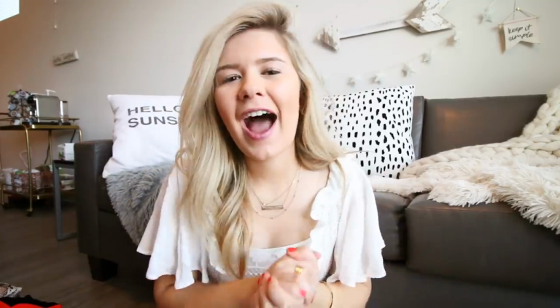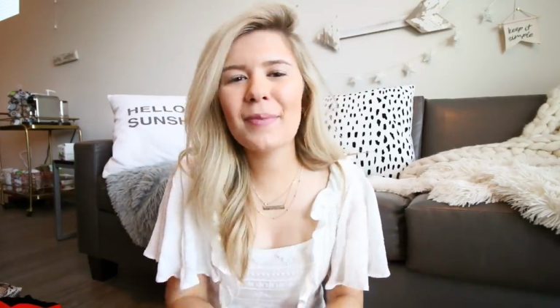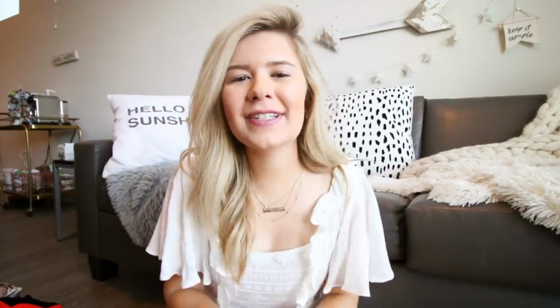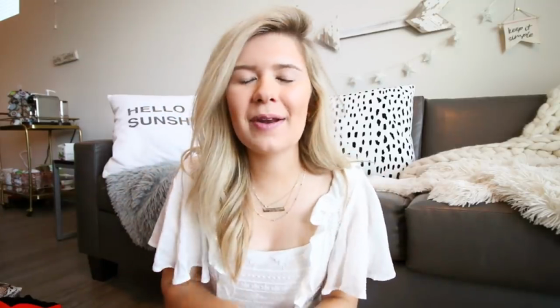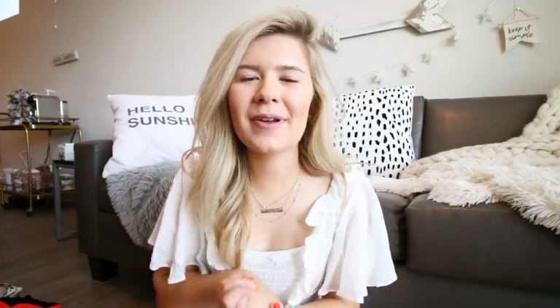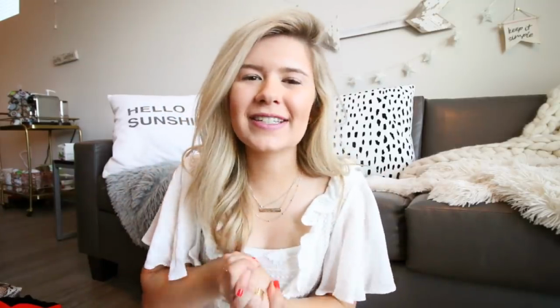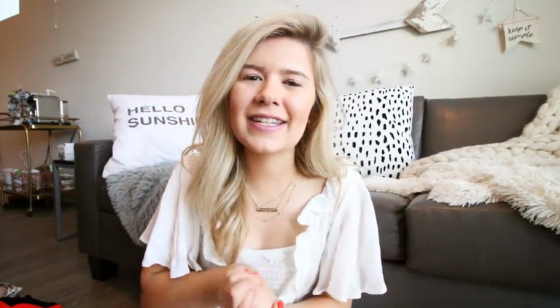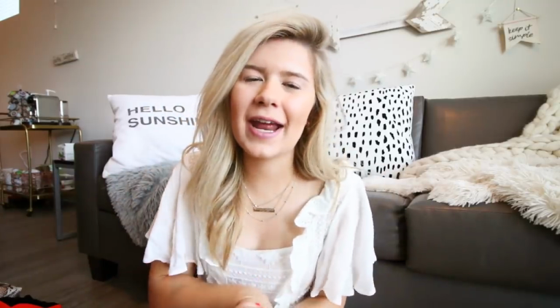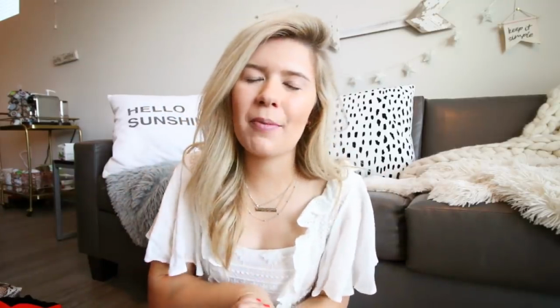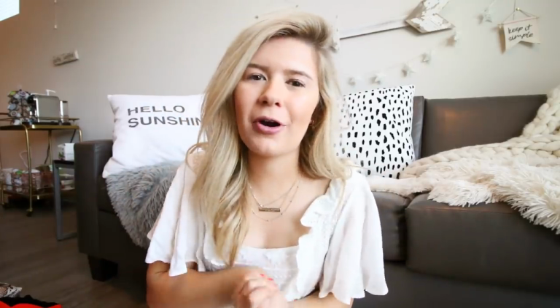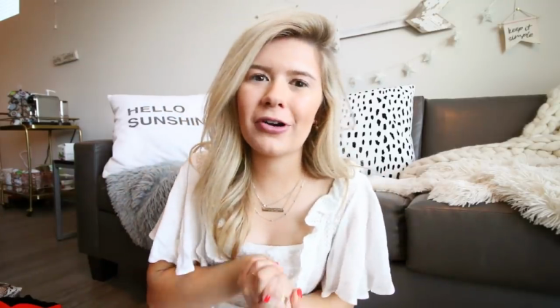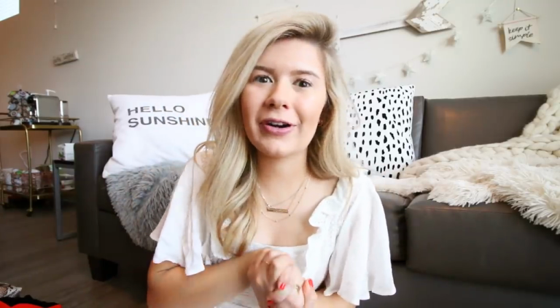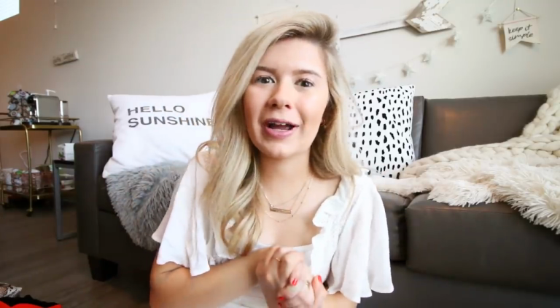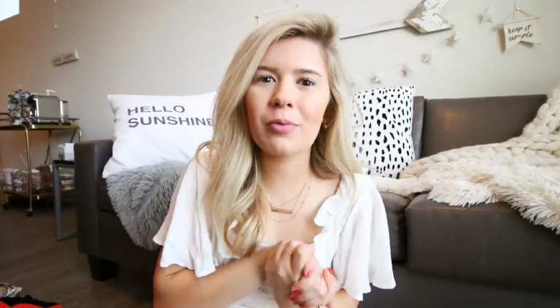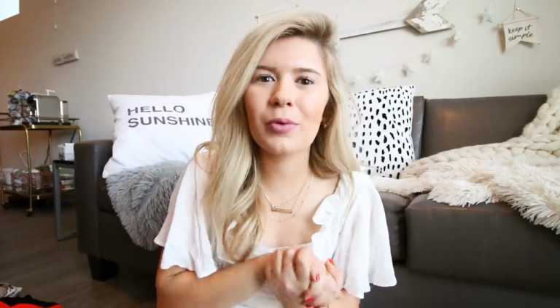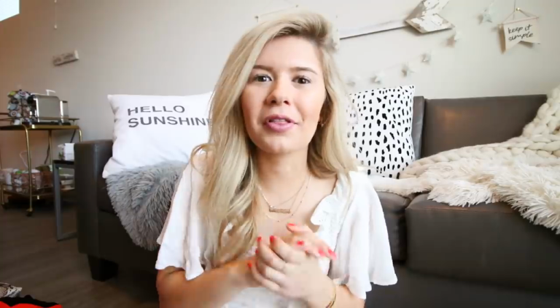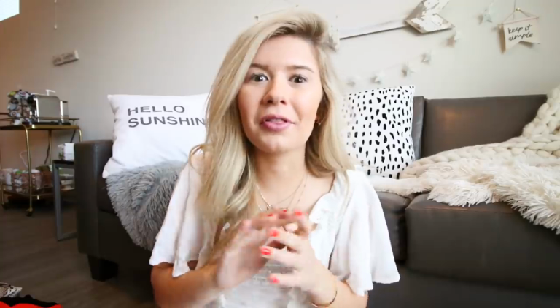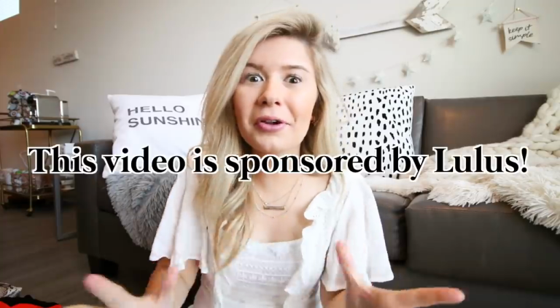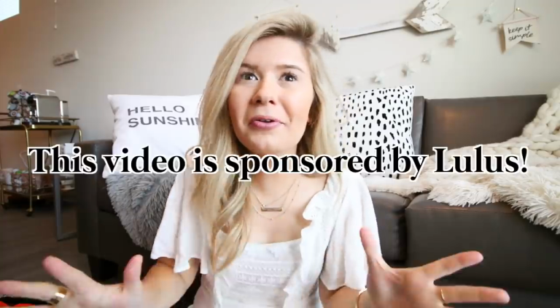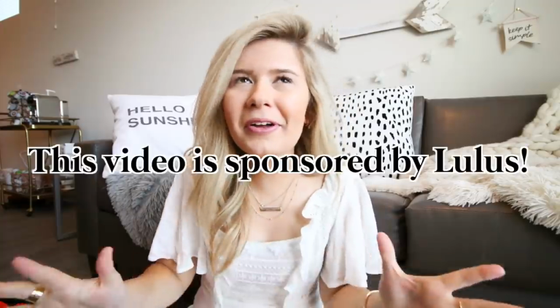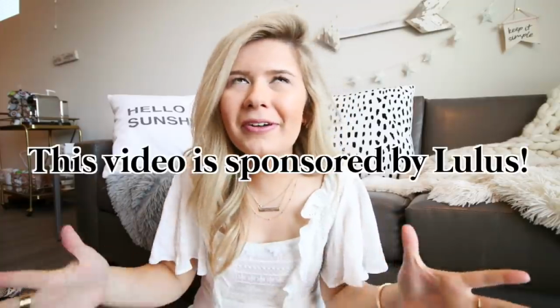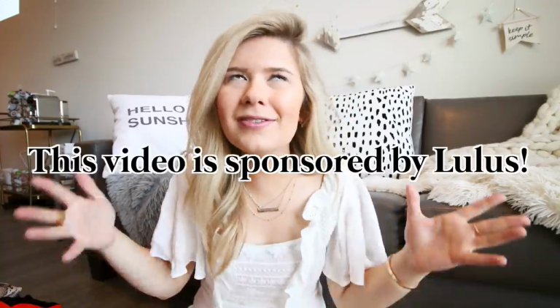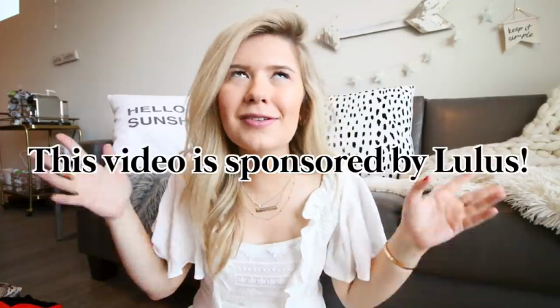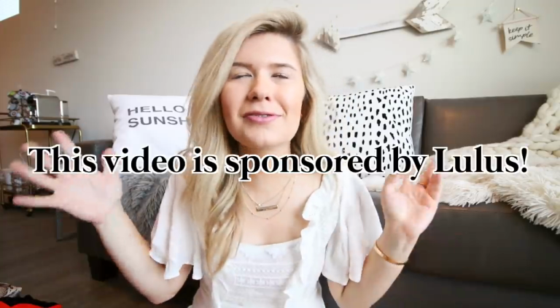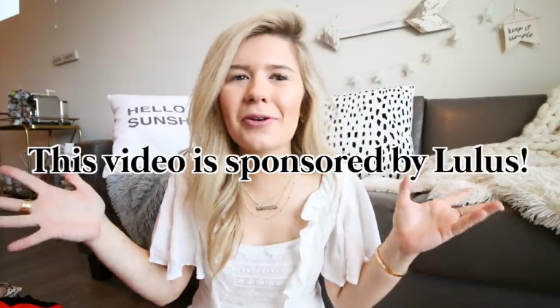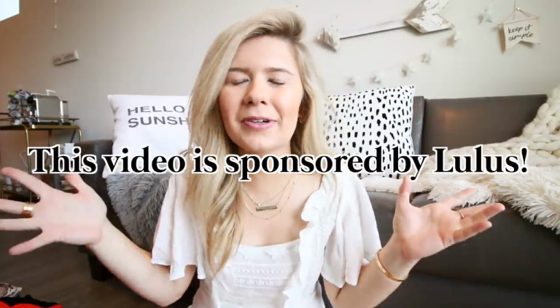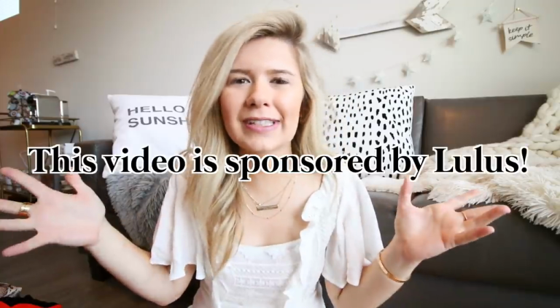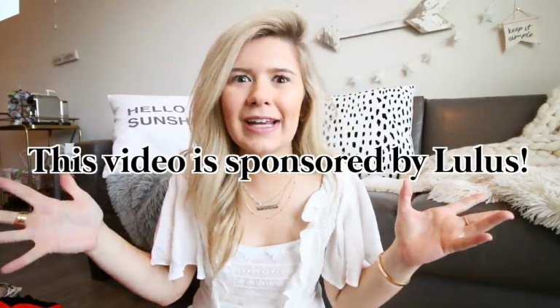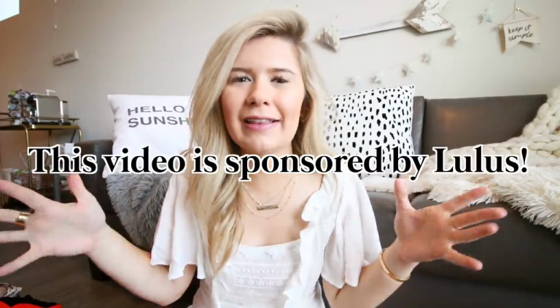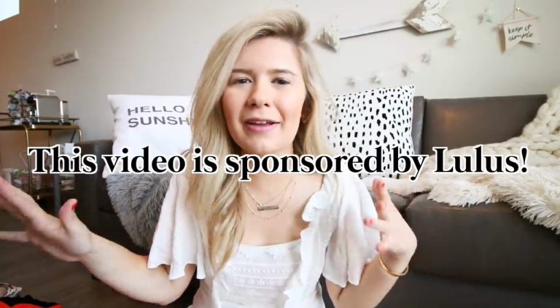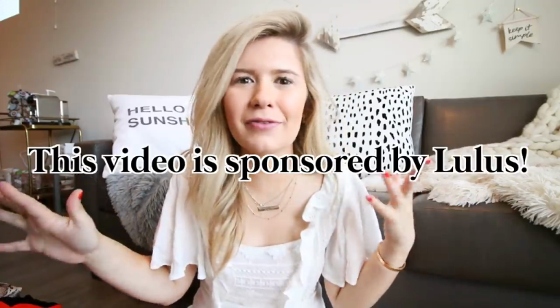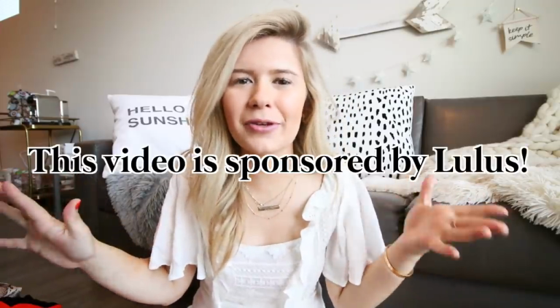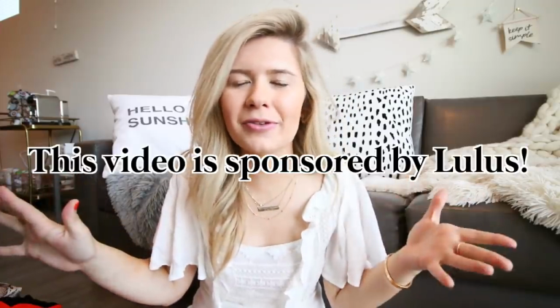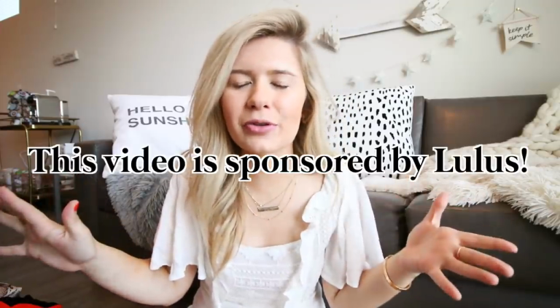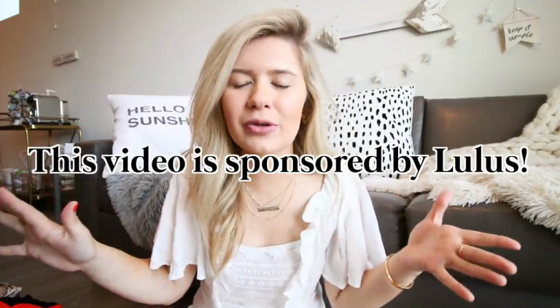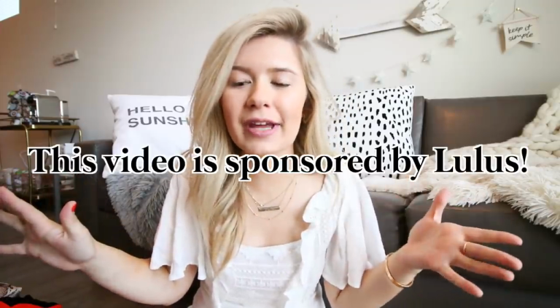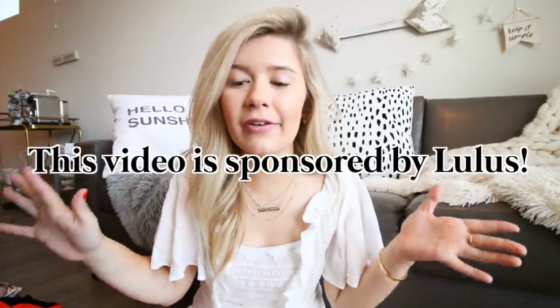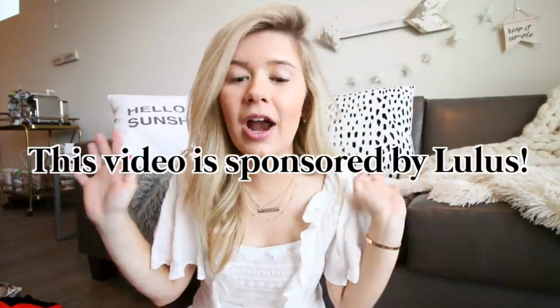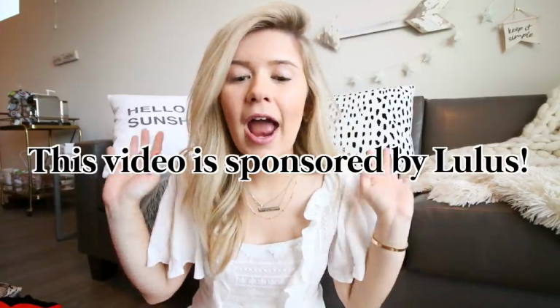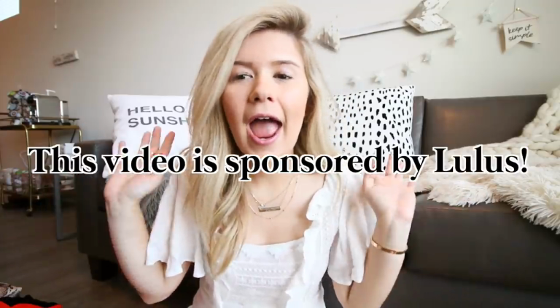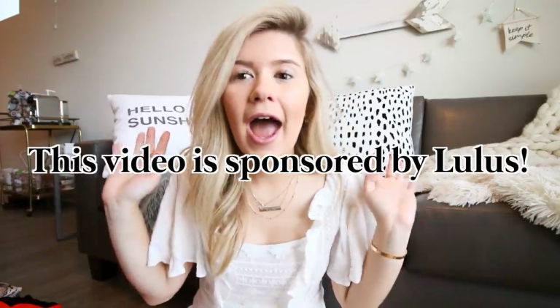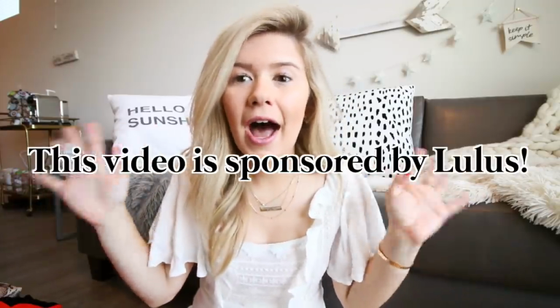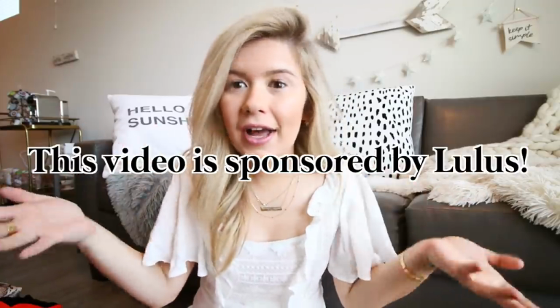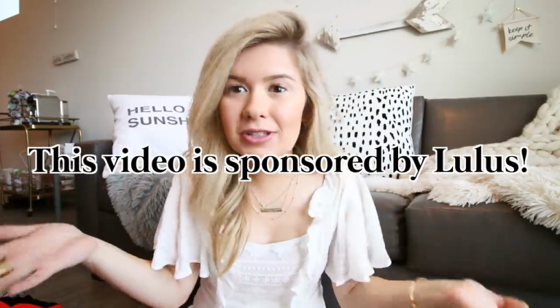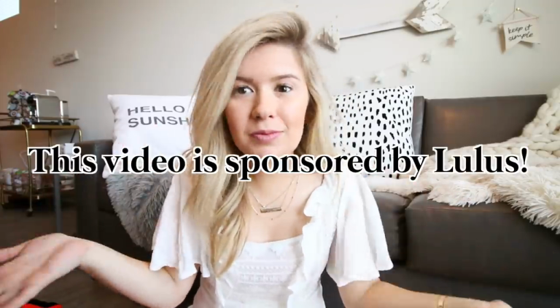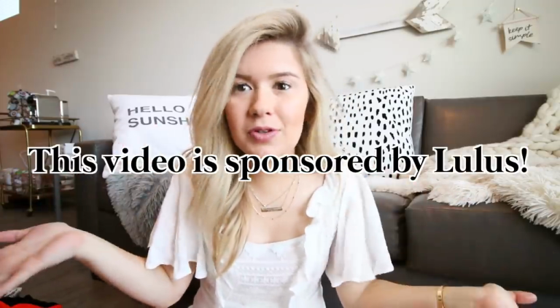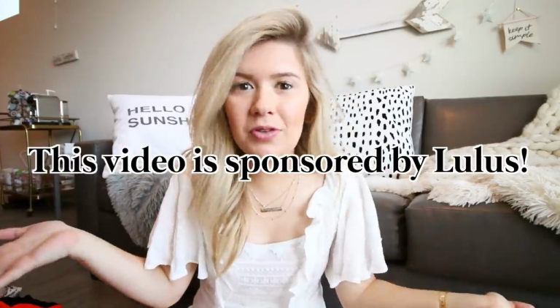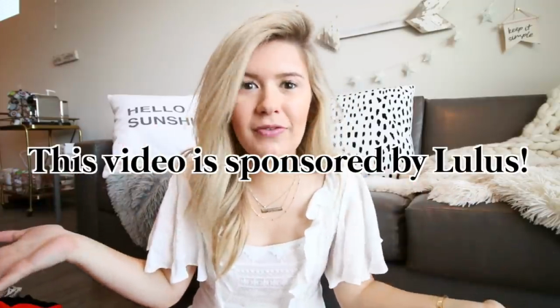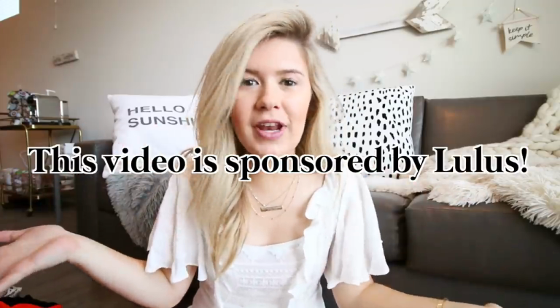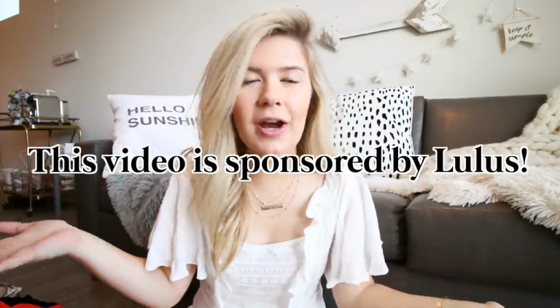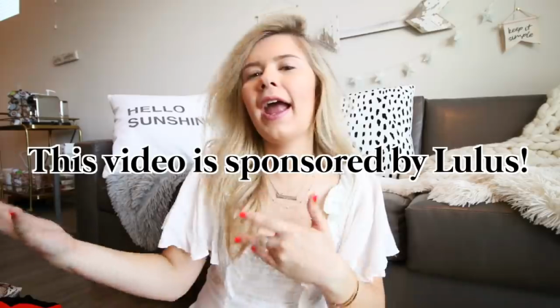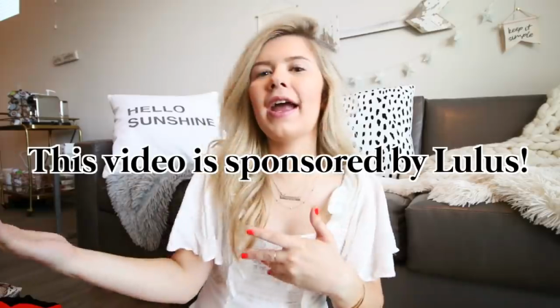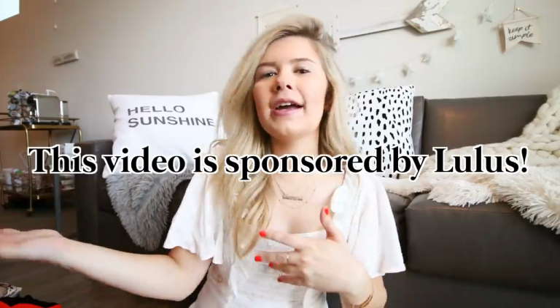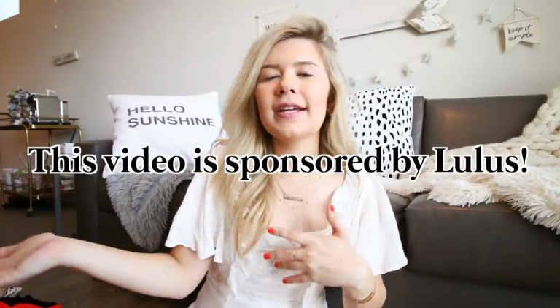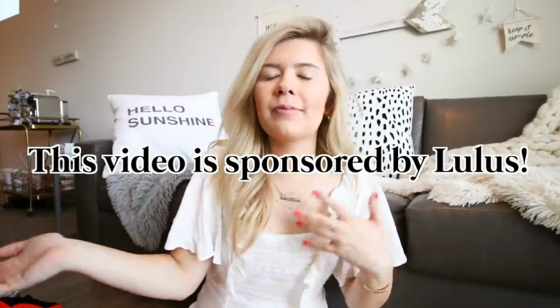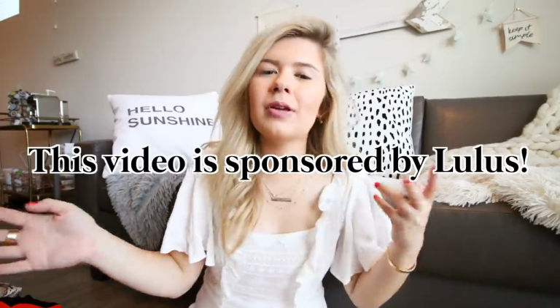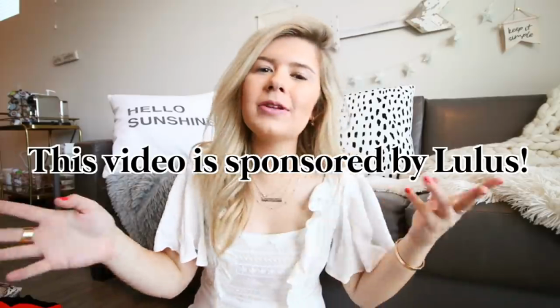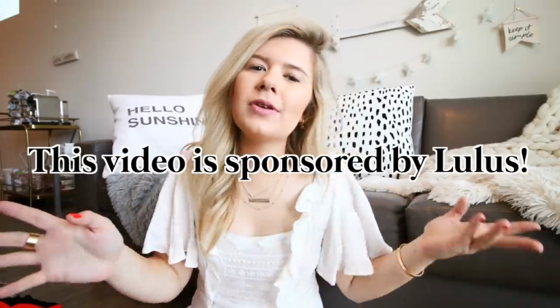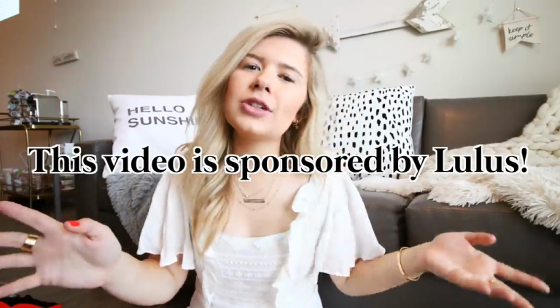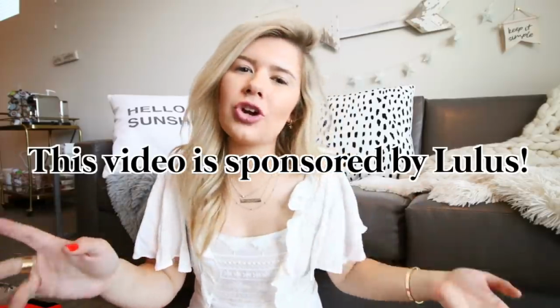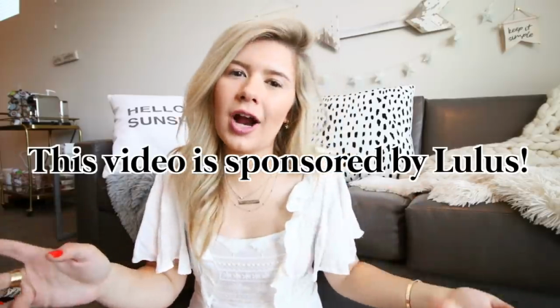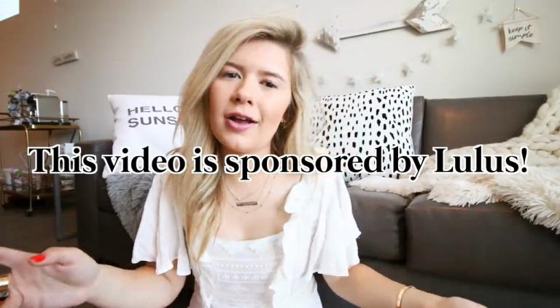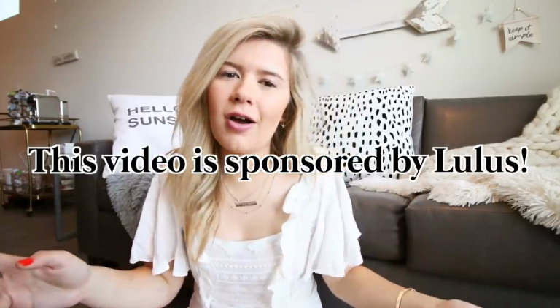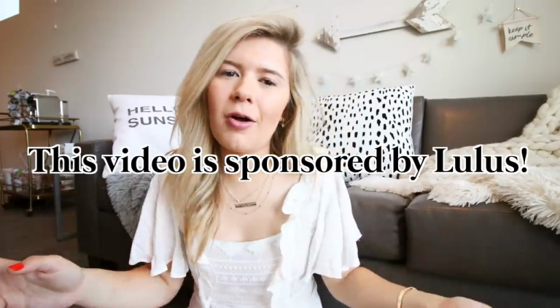I'm excited because today I'm partnering up with Lulu's — so exciting. They have the cutest clothes ever. And I'm going to be doing a try-on haul, but I thought I'd make a little spin-off of it.